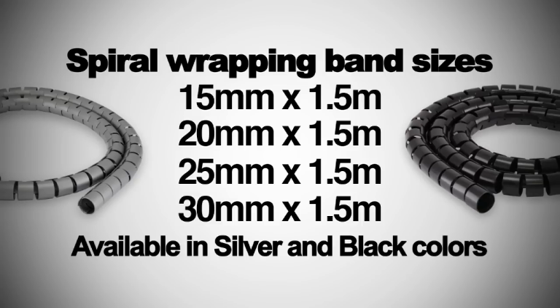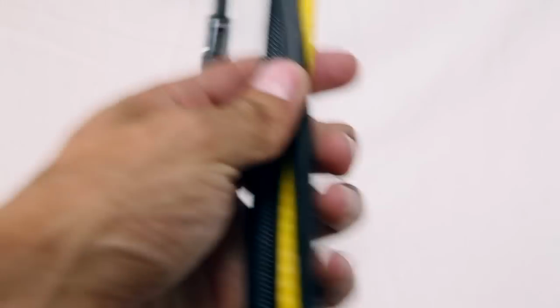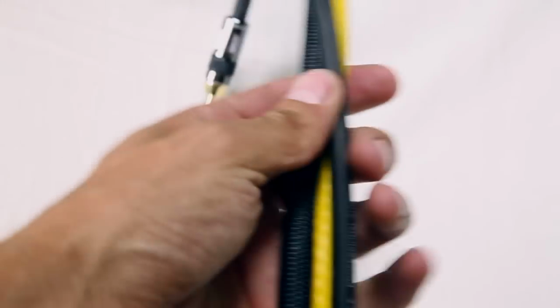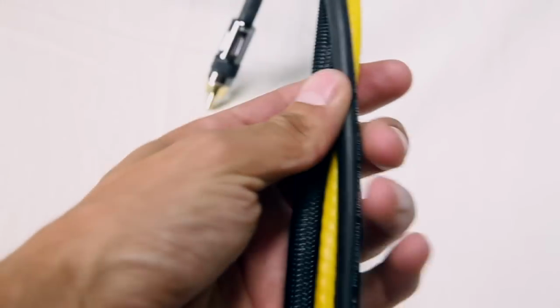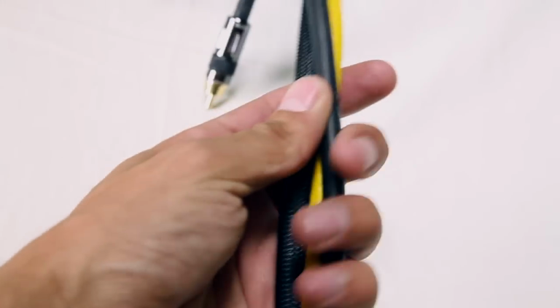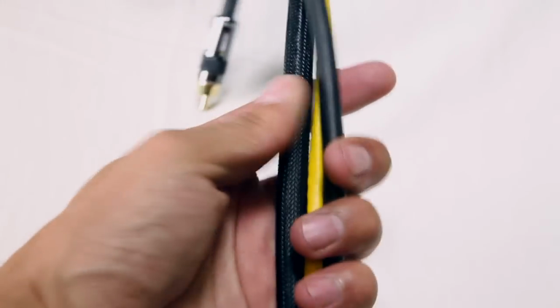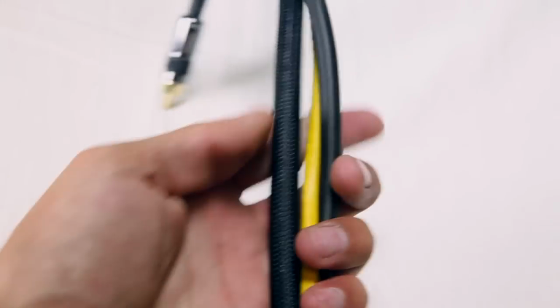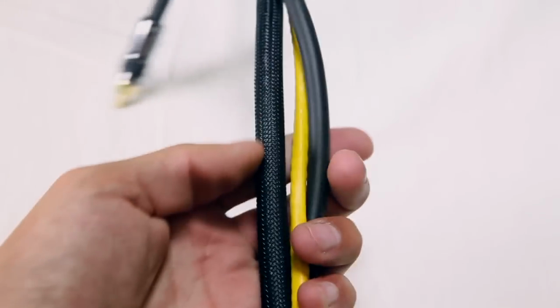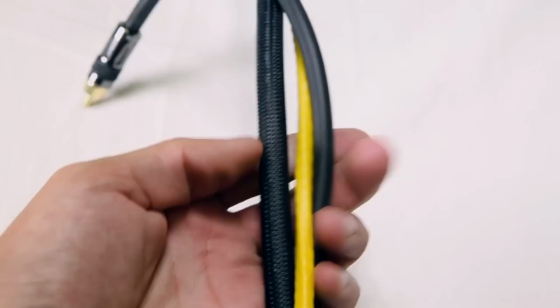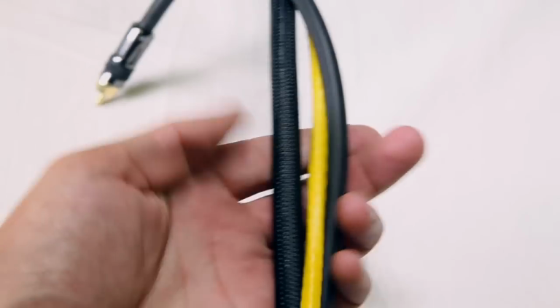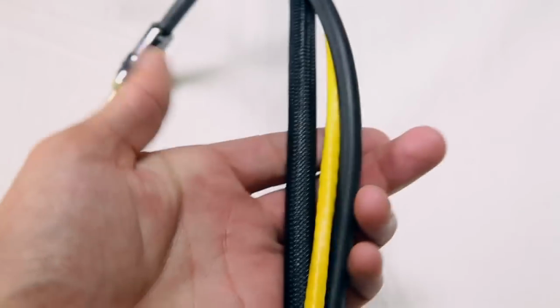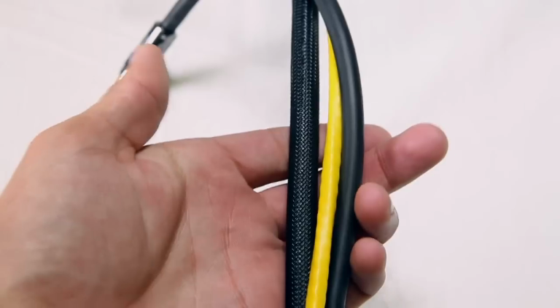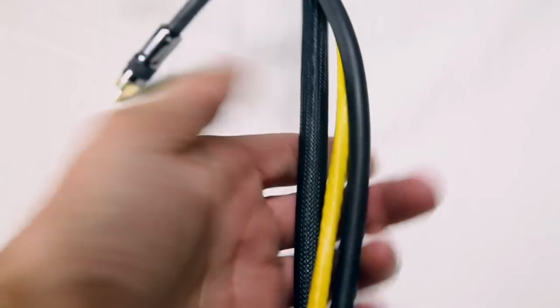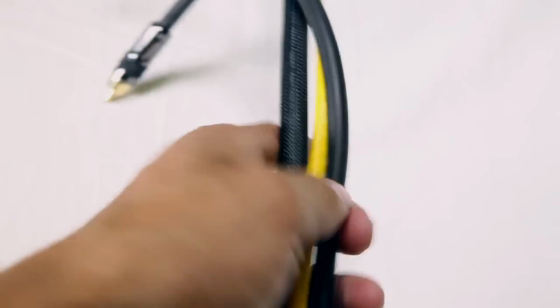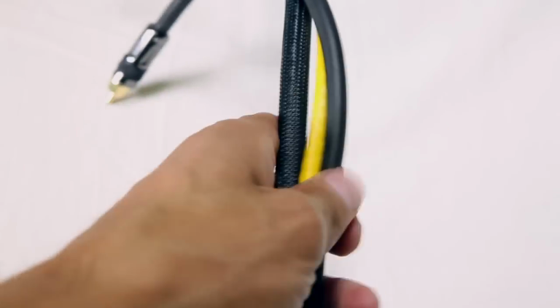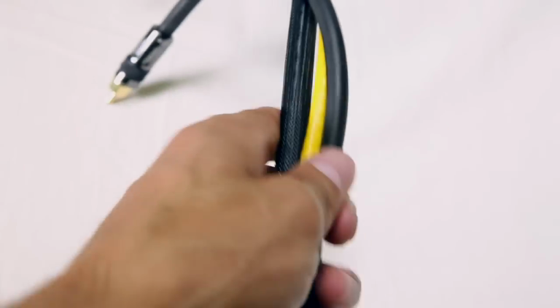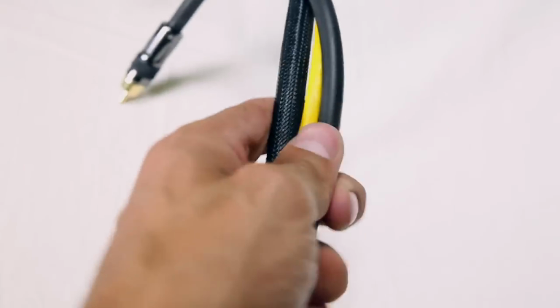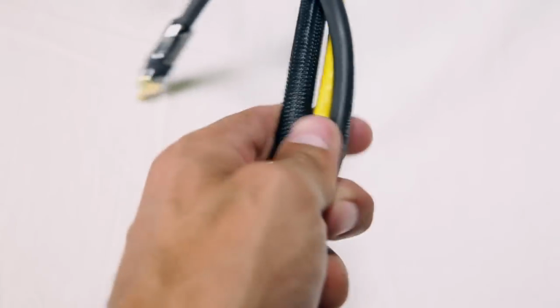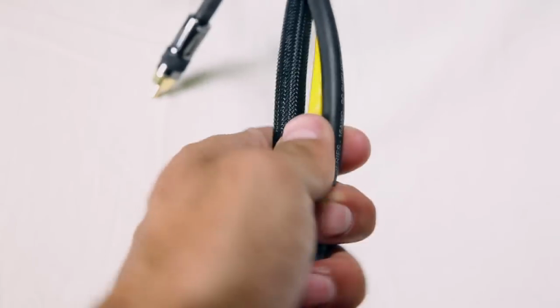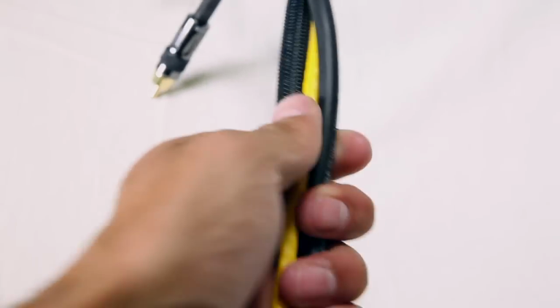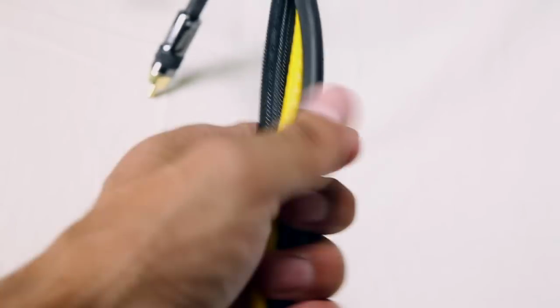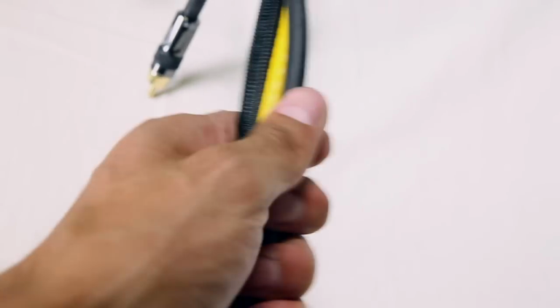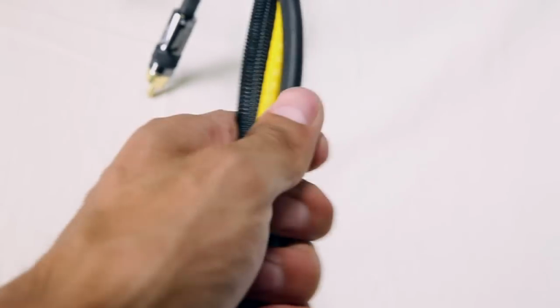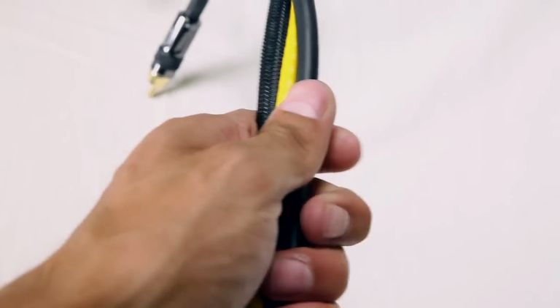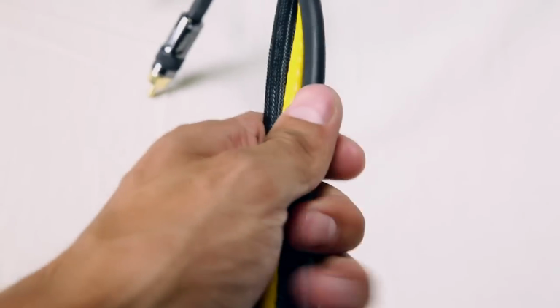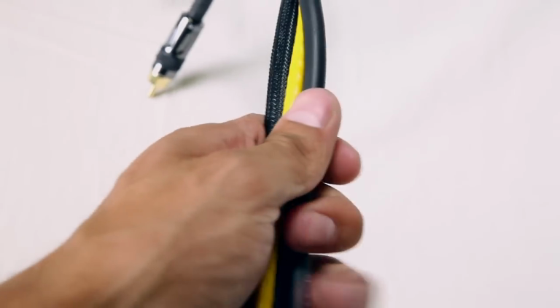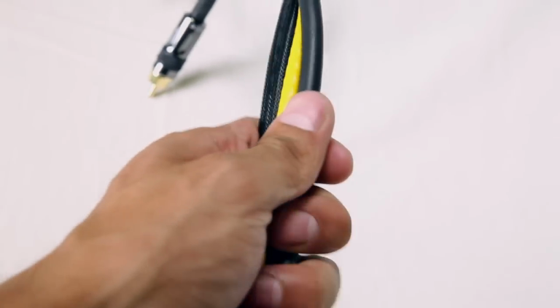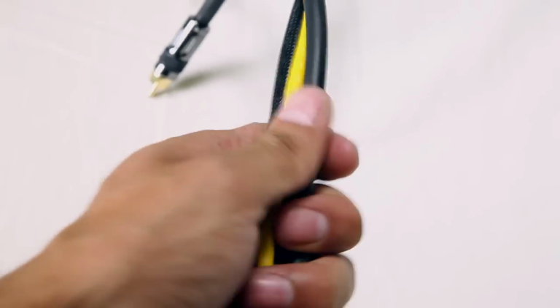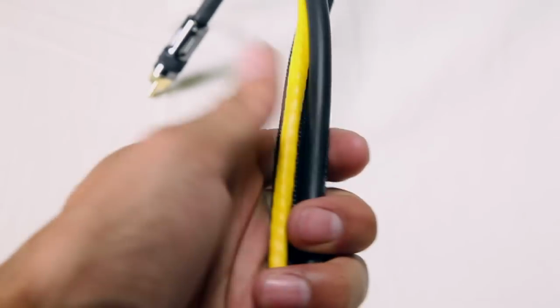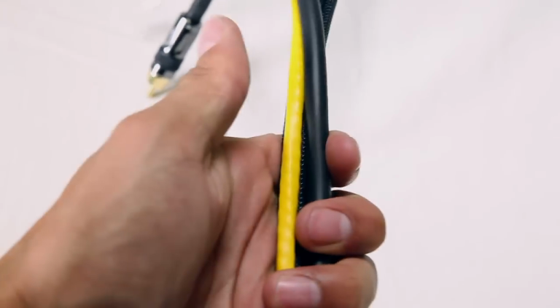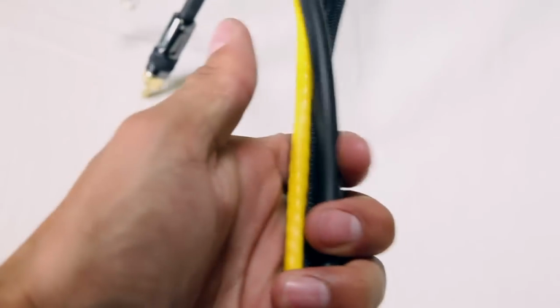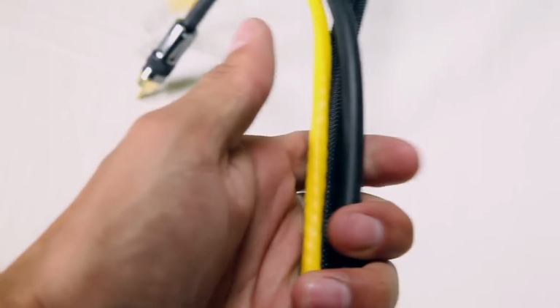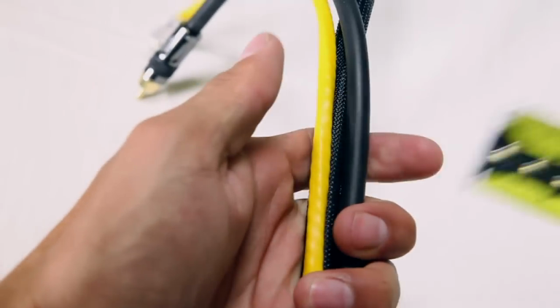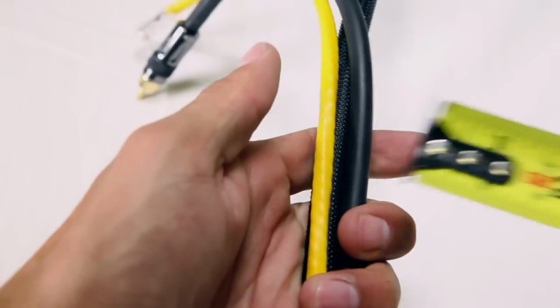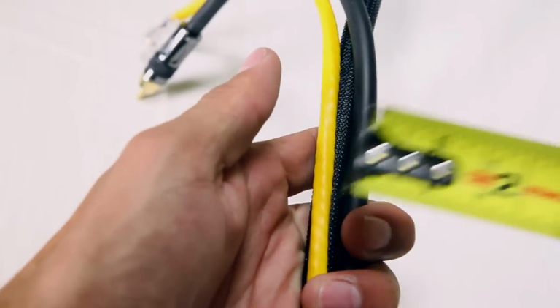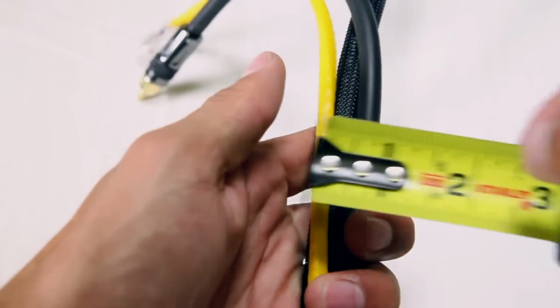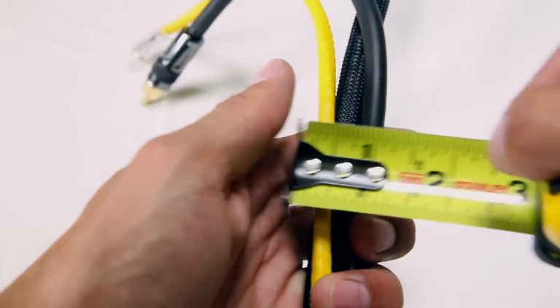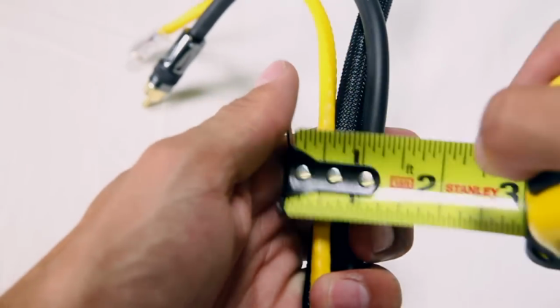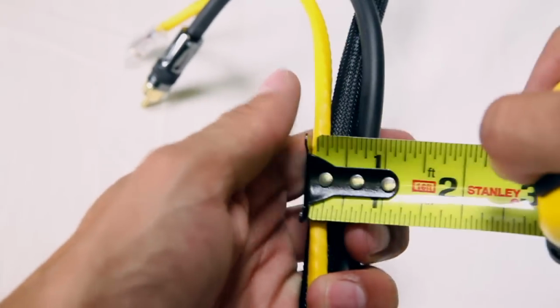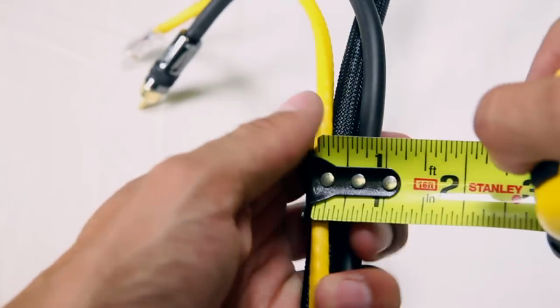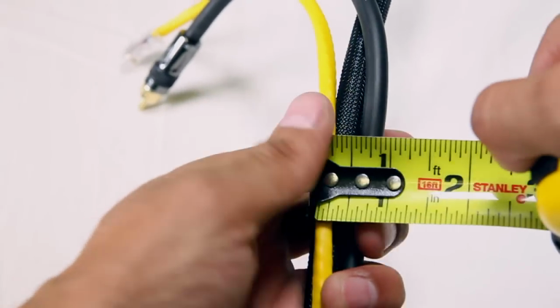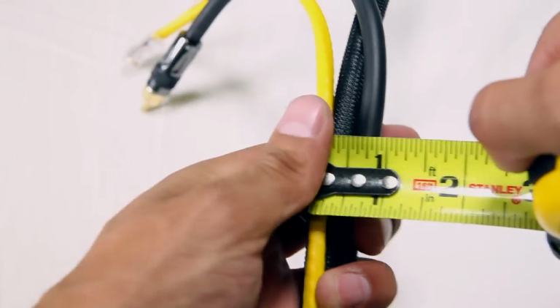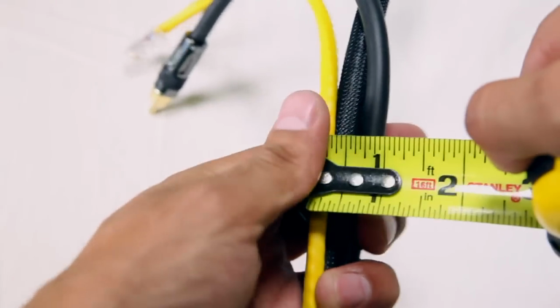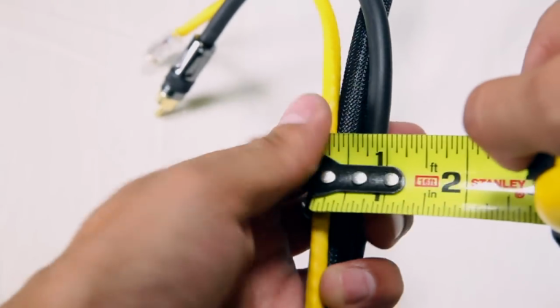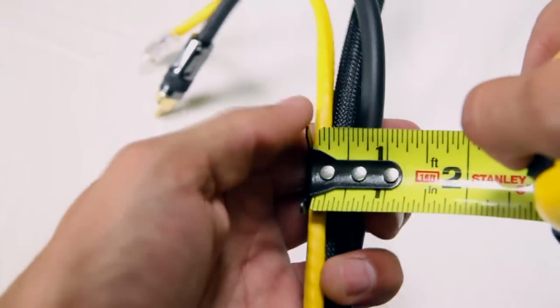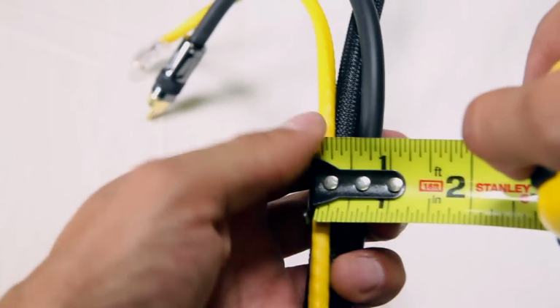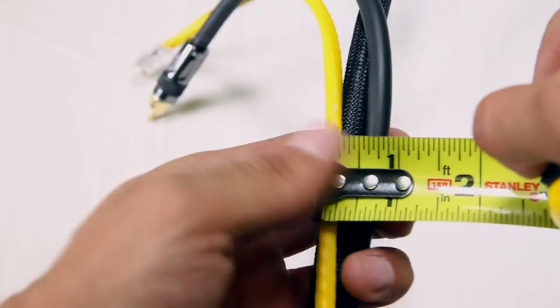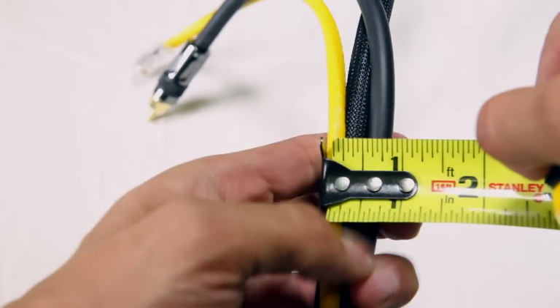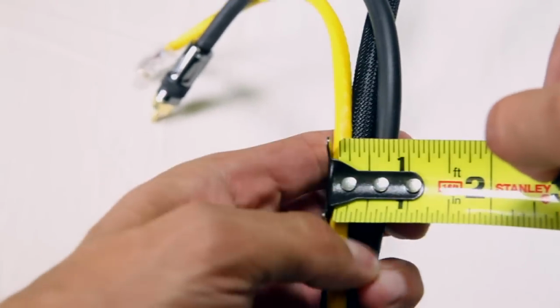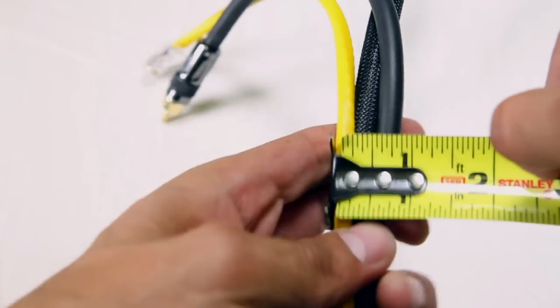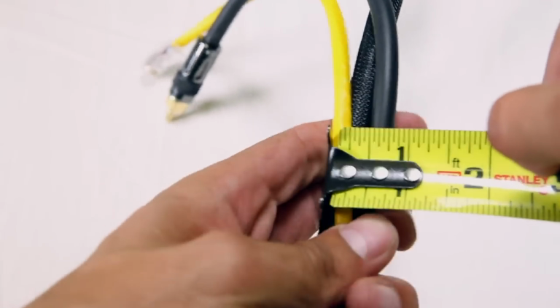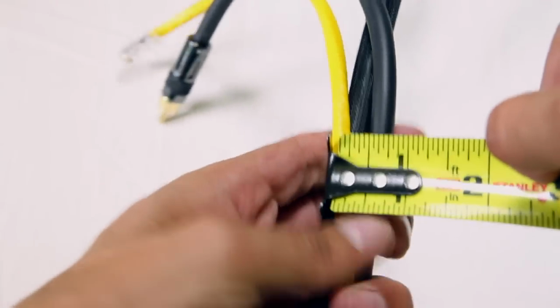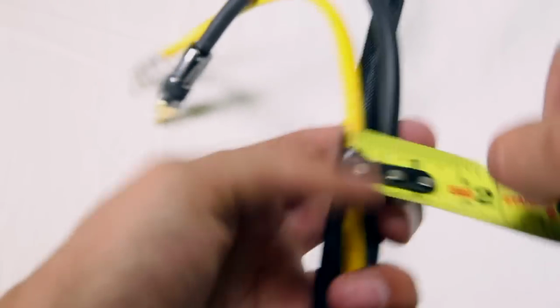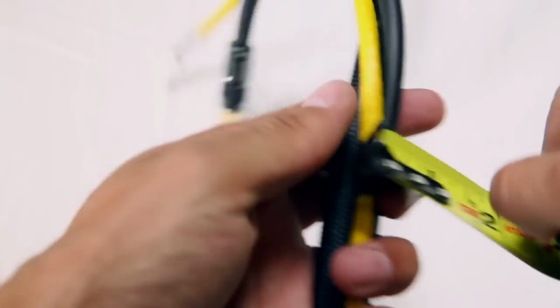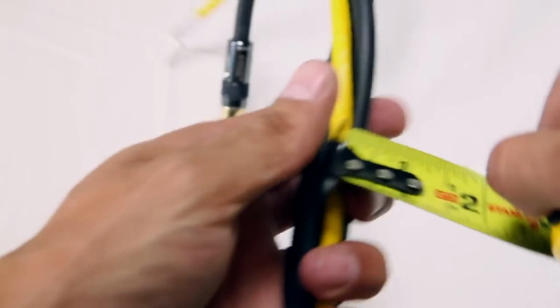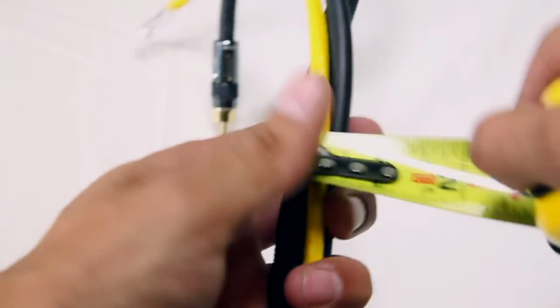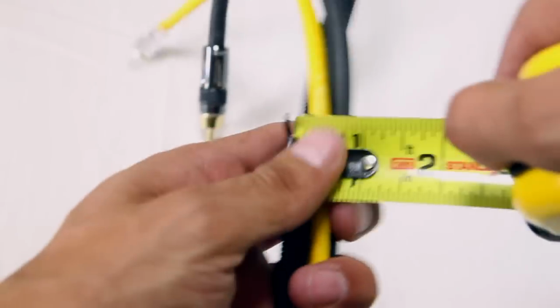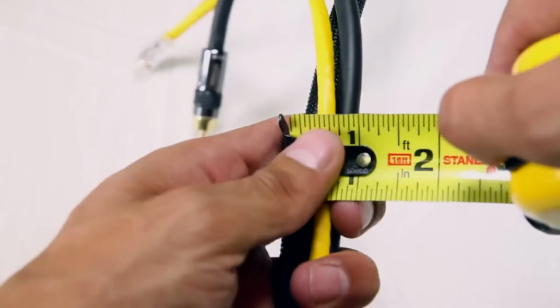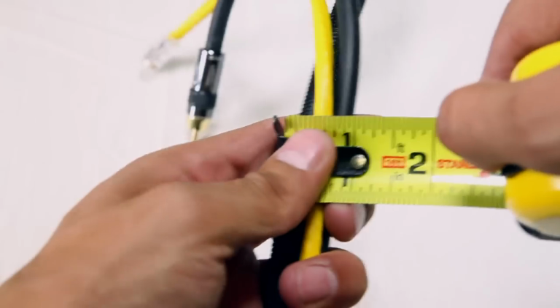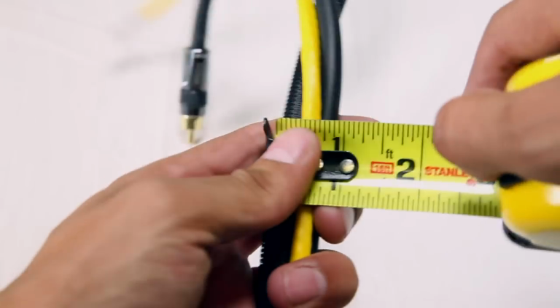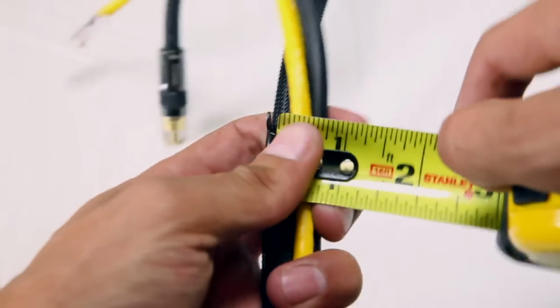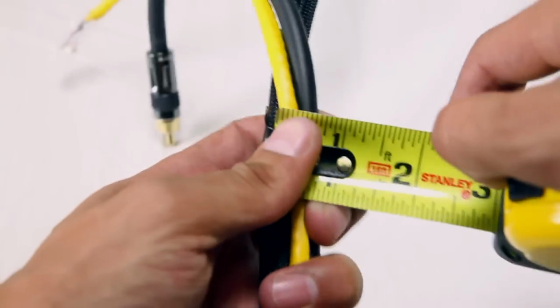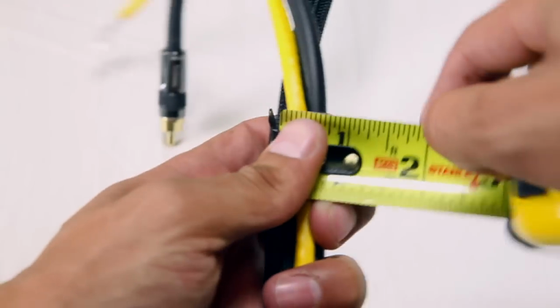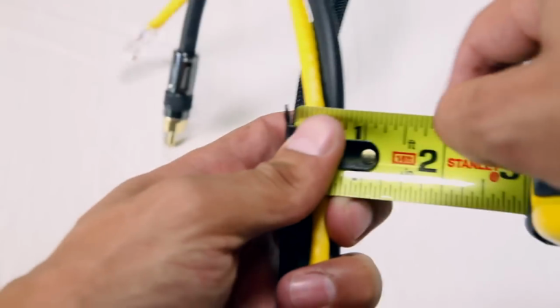To select the right Spyro Wrapping Band is easy. Just get a ruler or a measuring tape and measure the diameter of your cables.